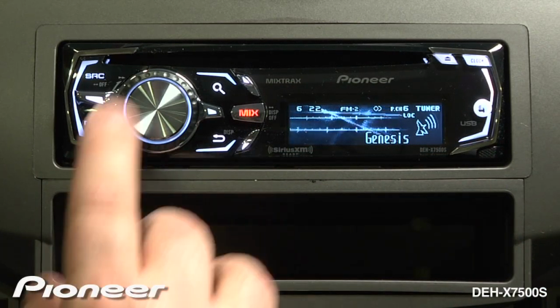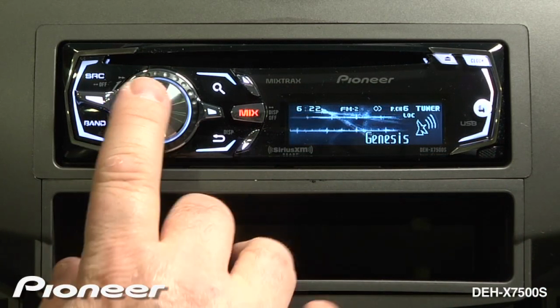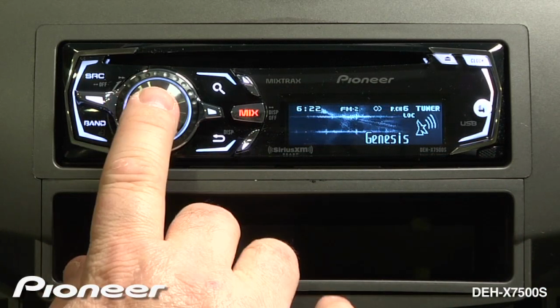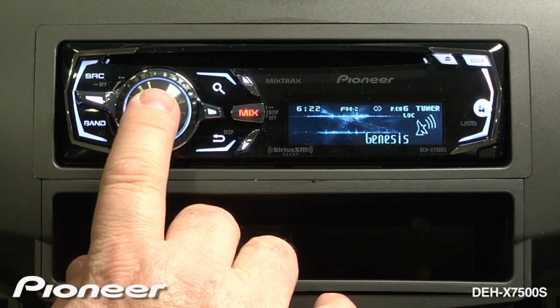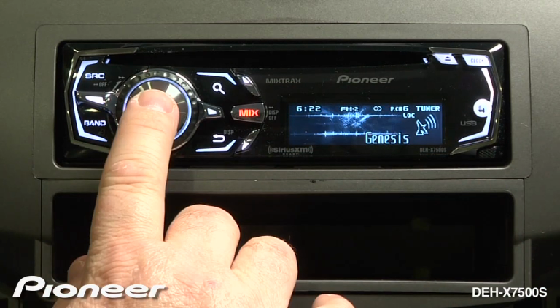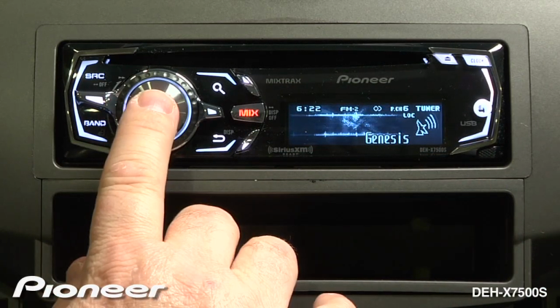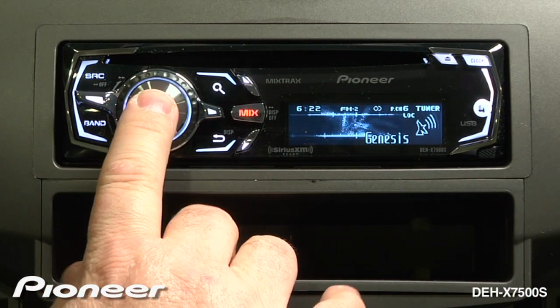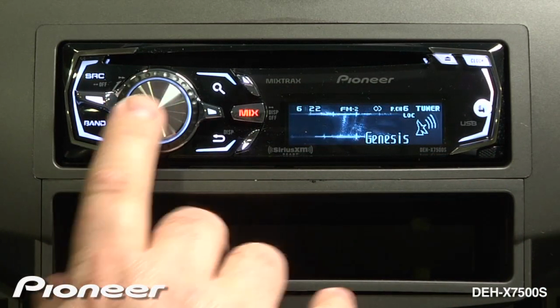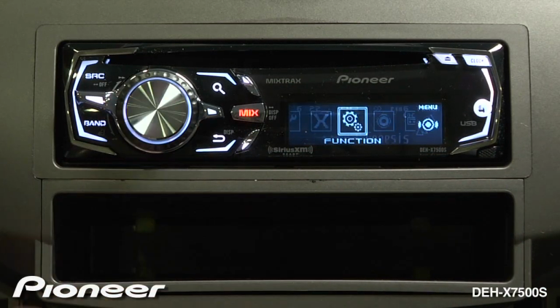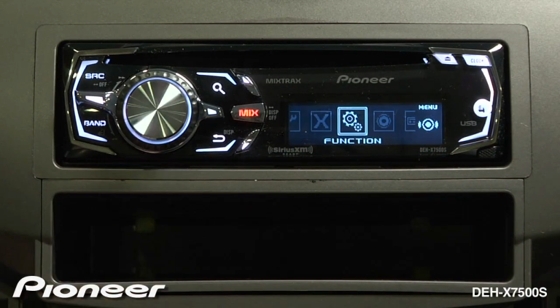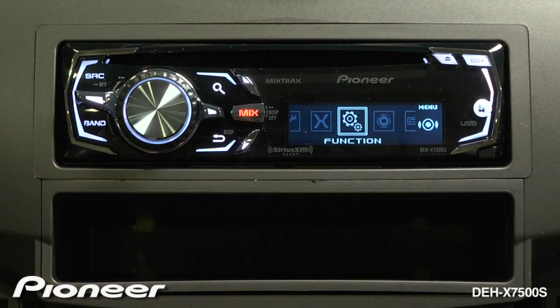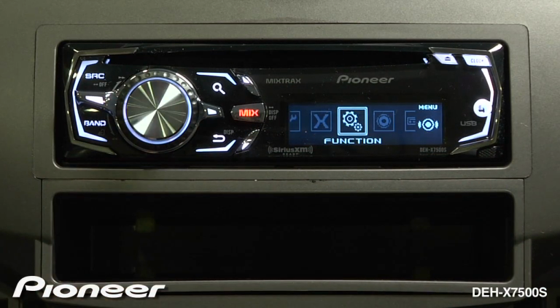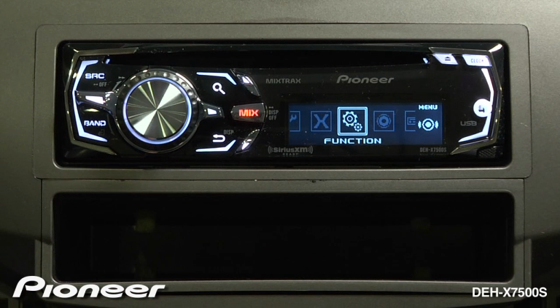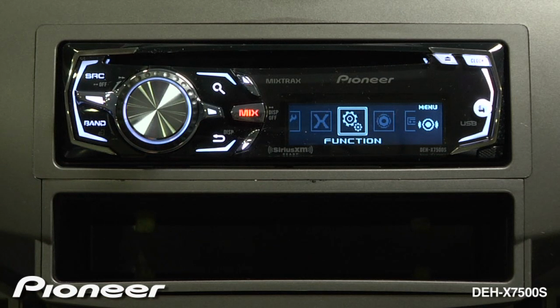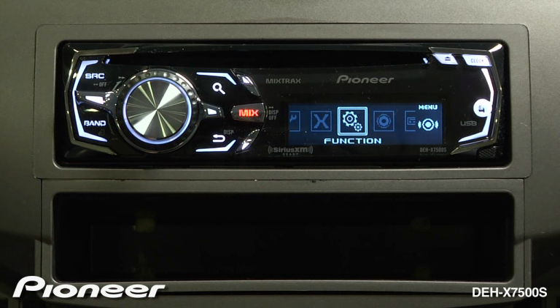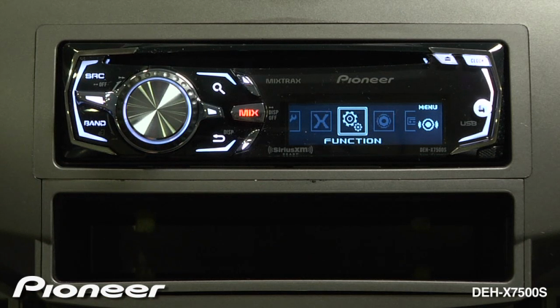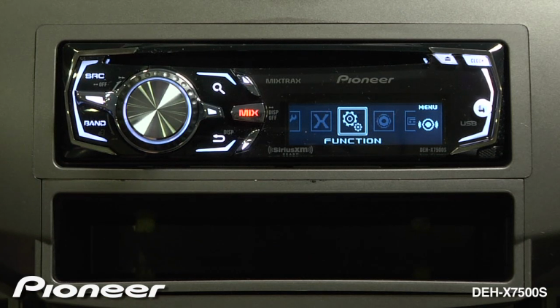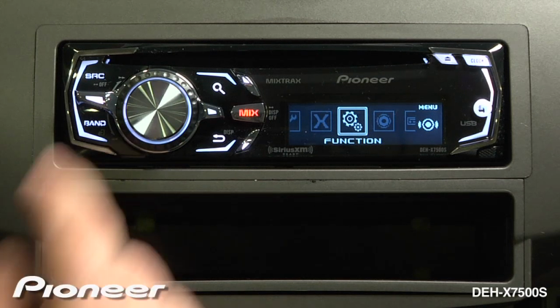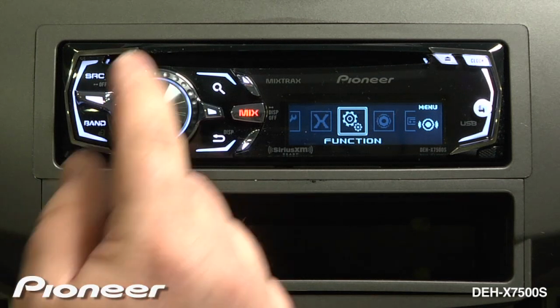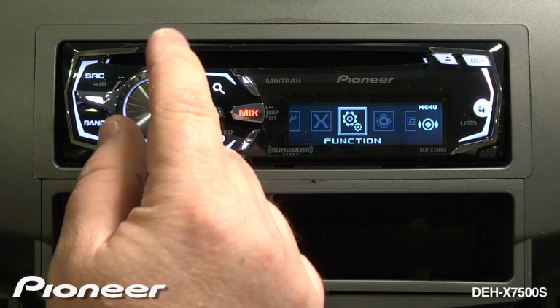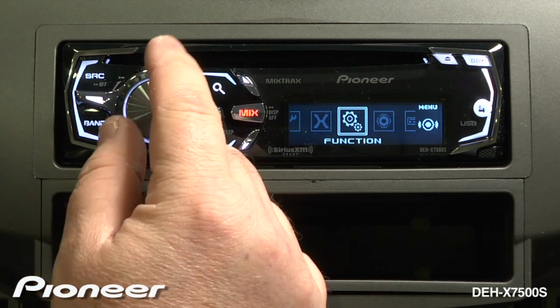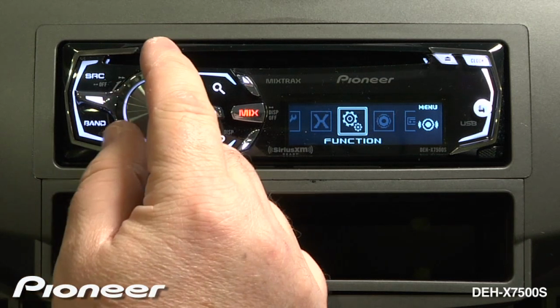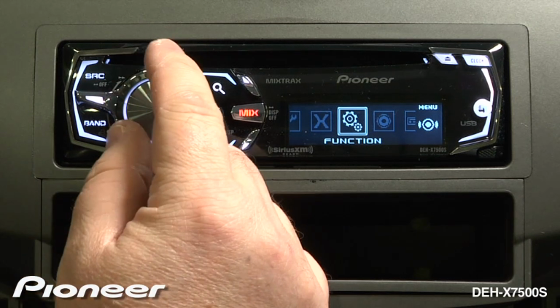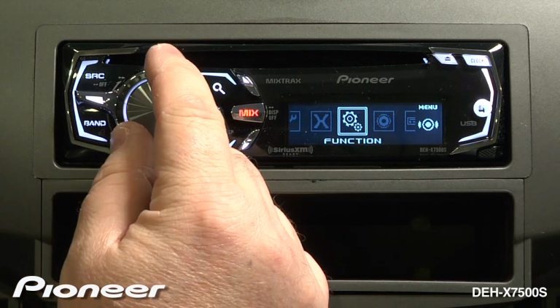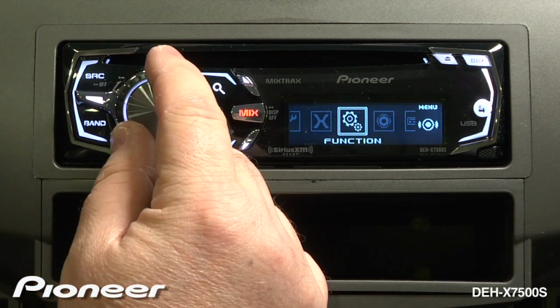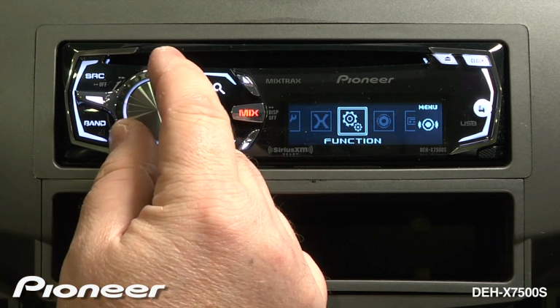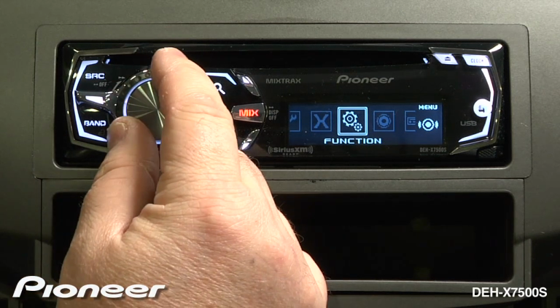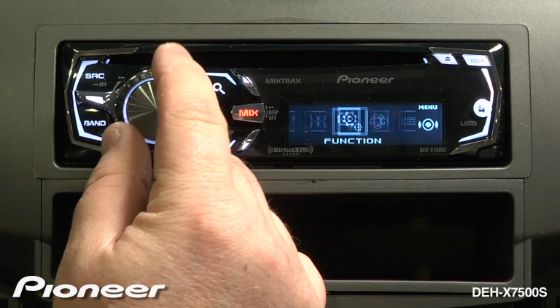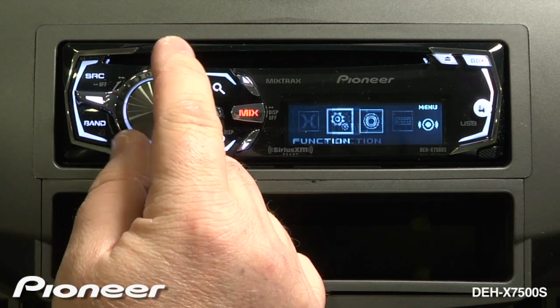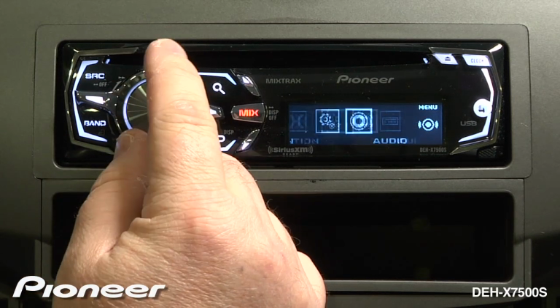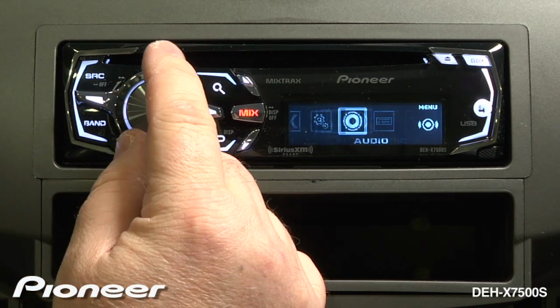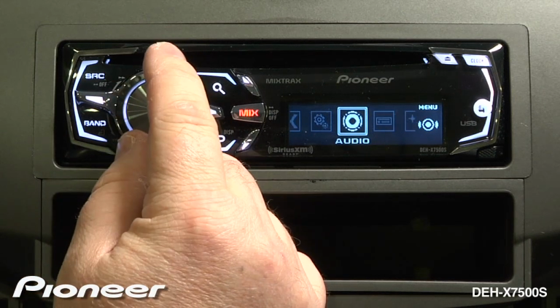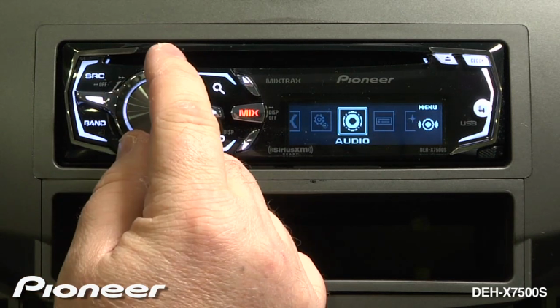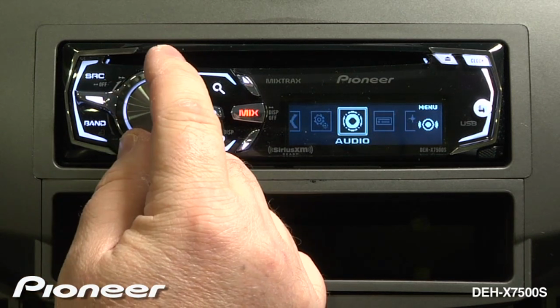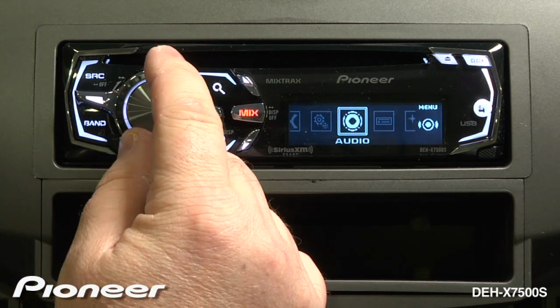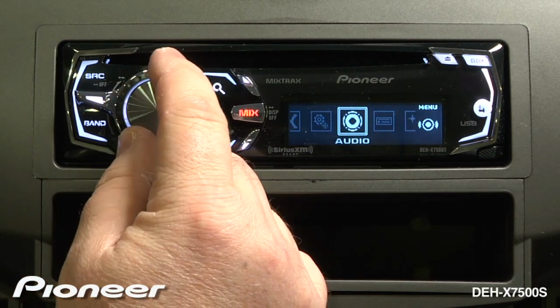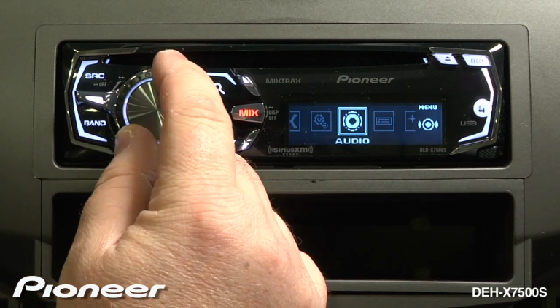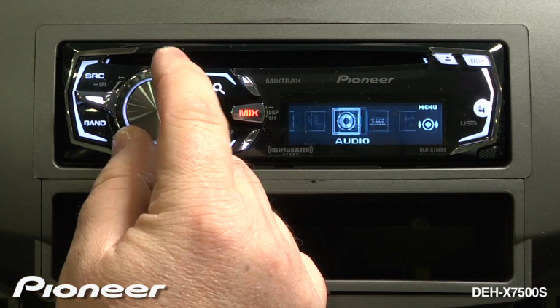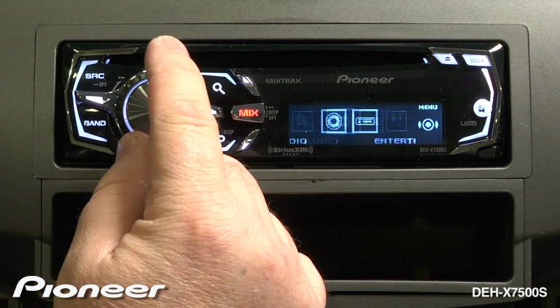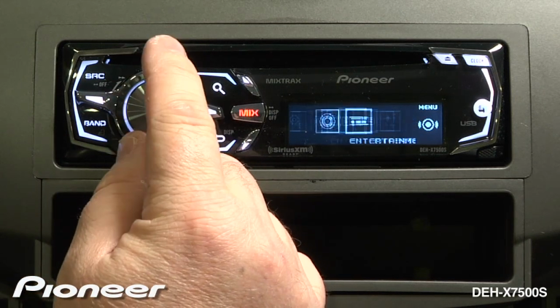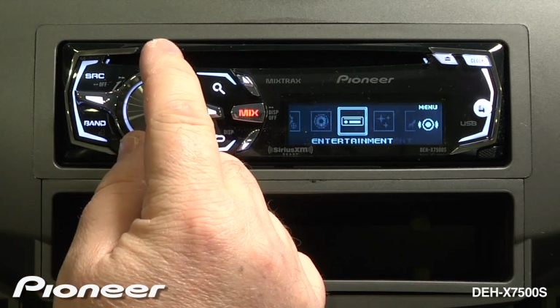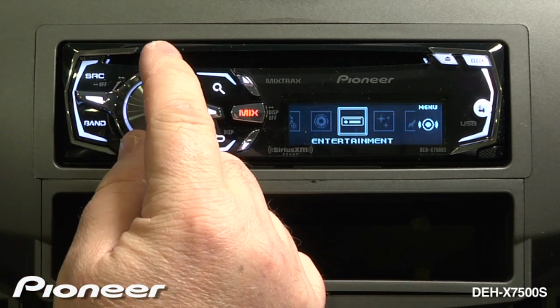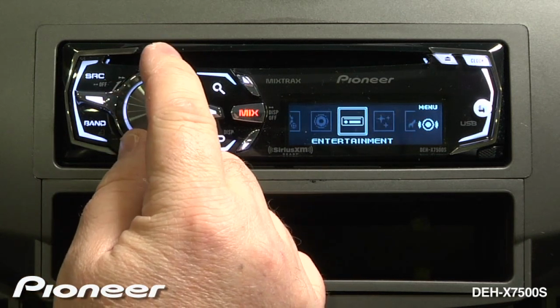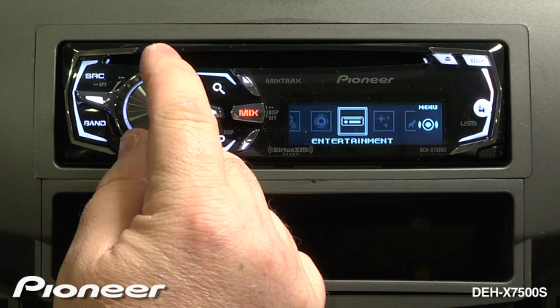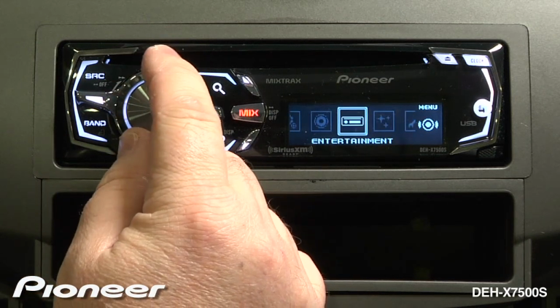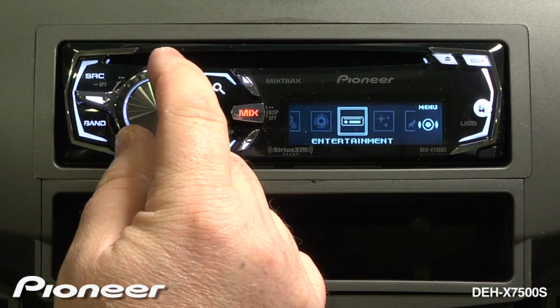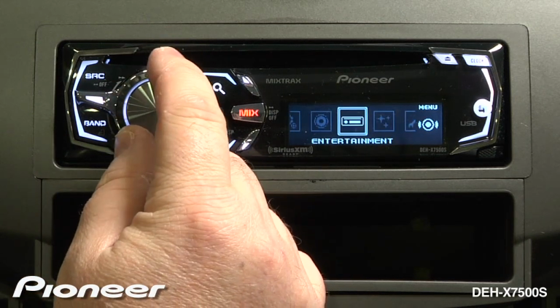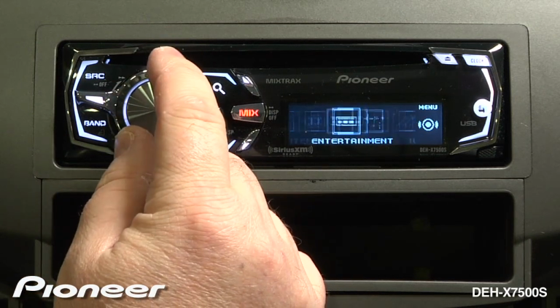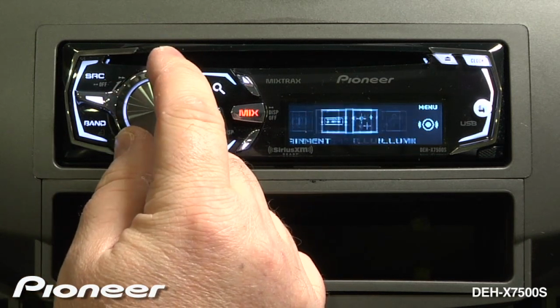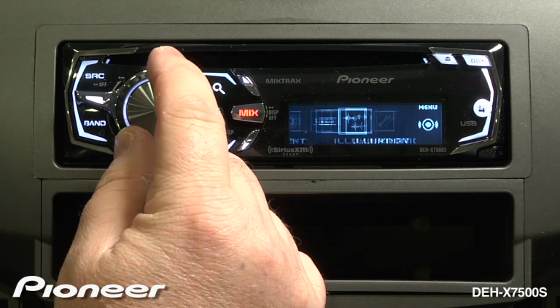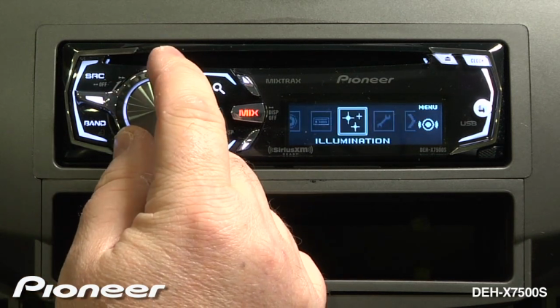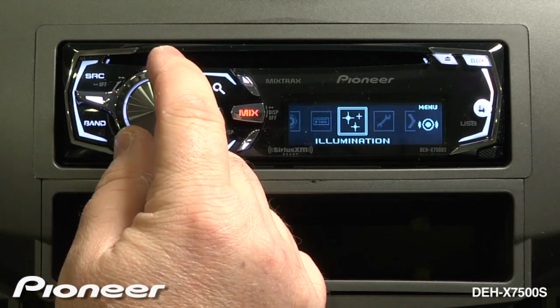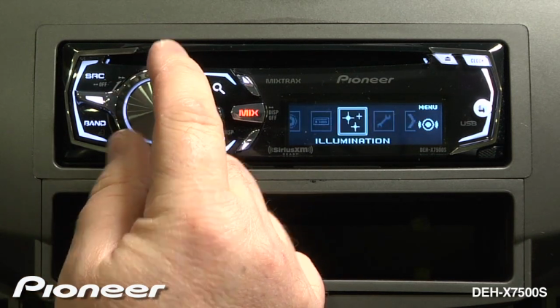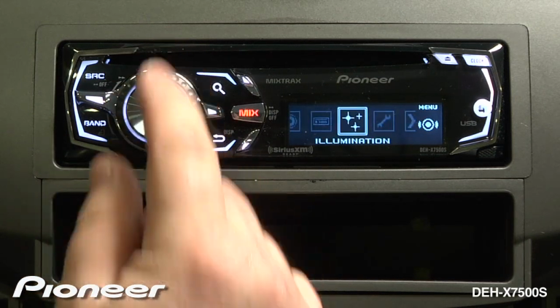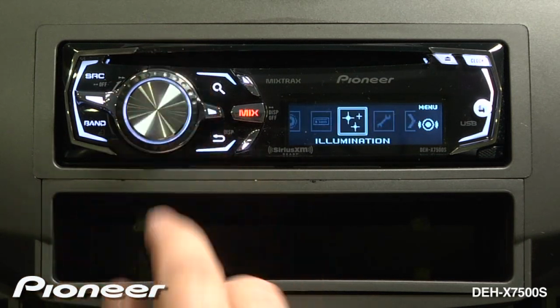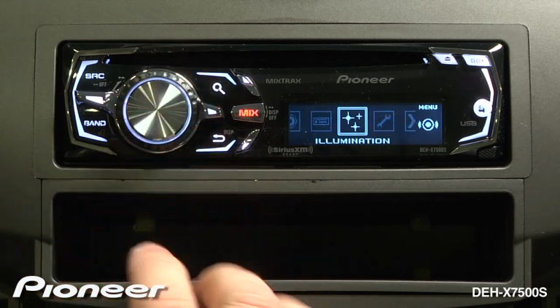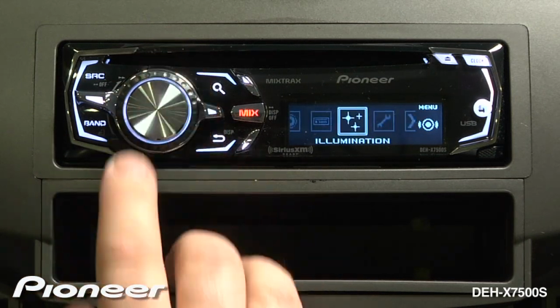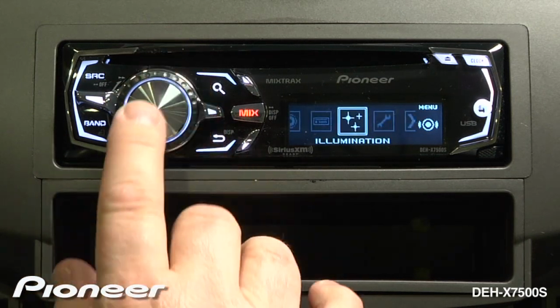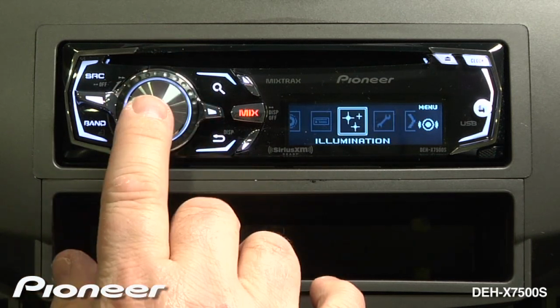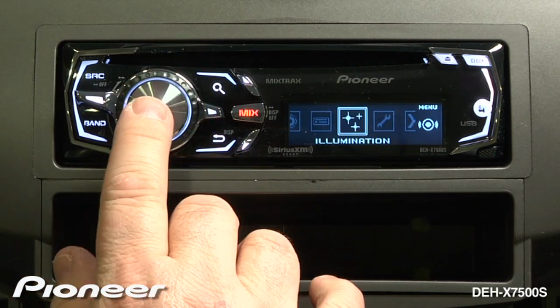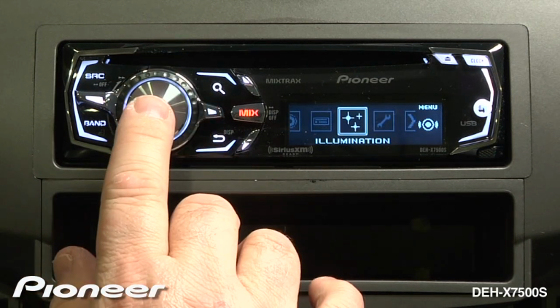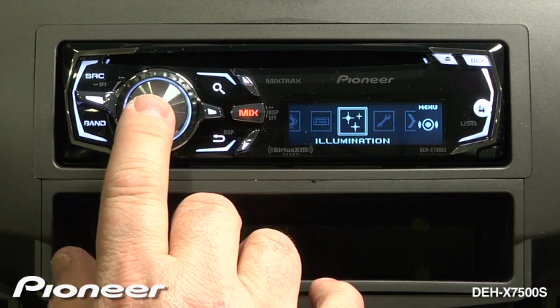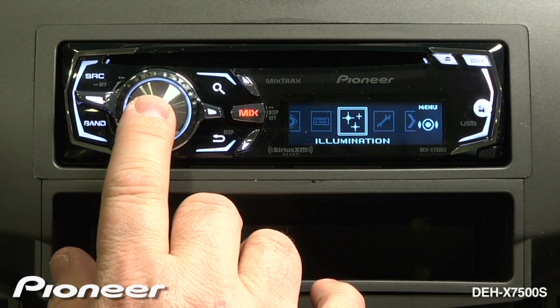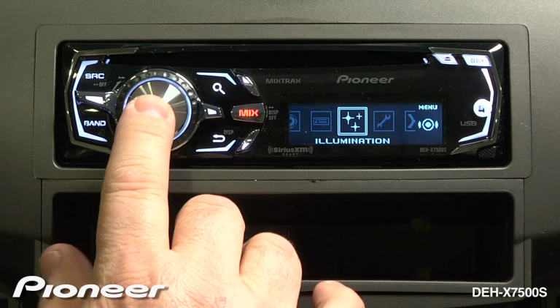Touch in on the volume control and turn until we see our illumination menu. Then we'll press enter.